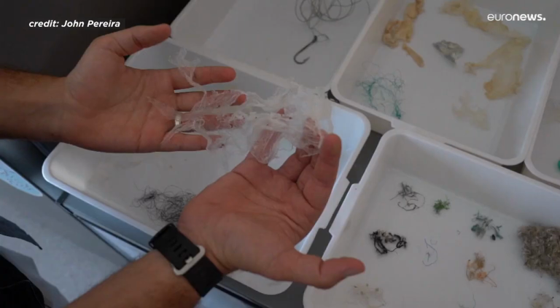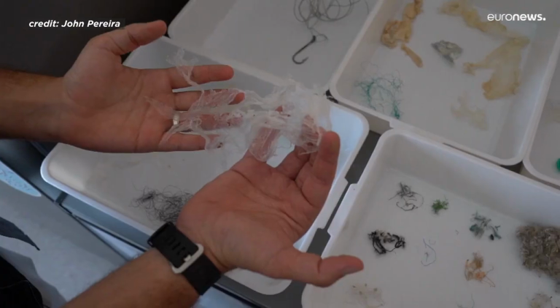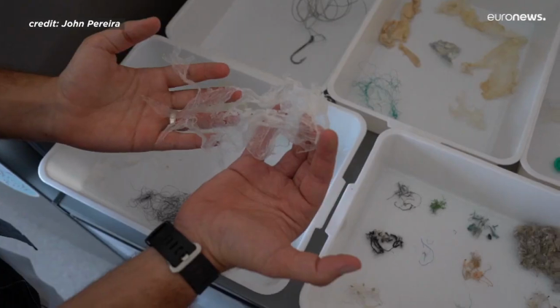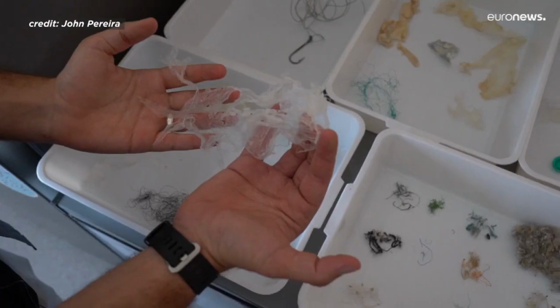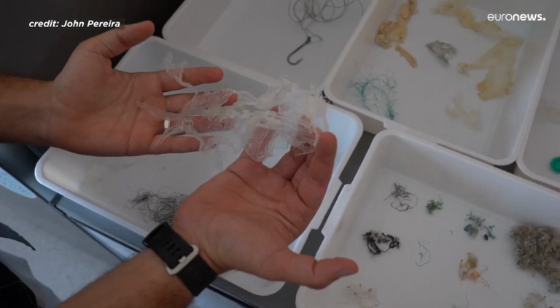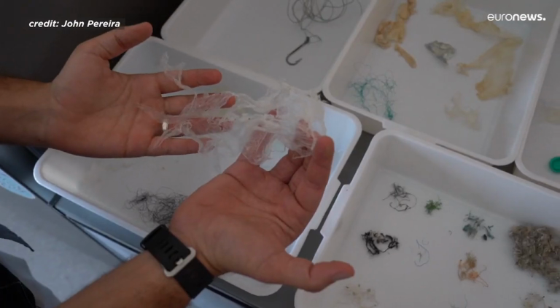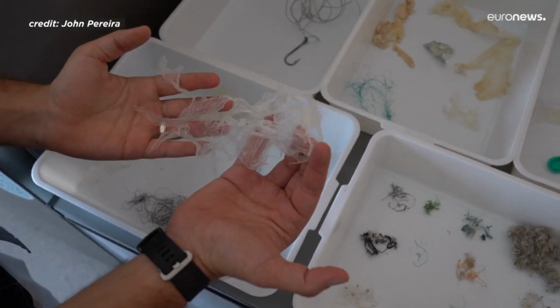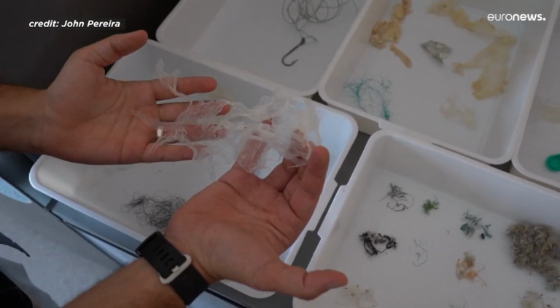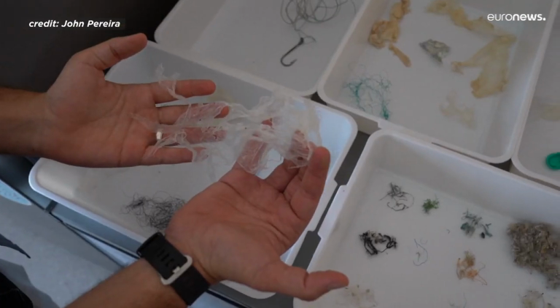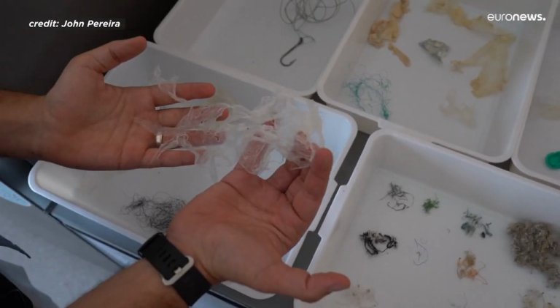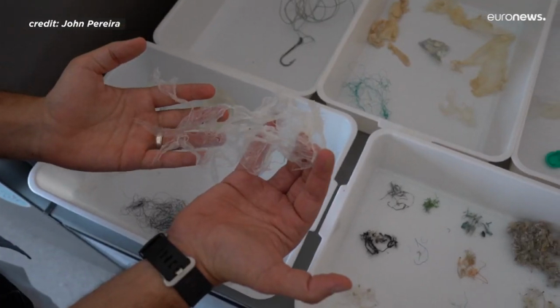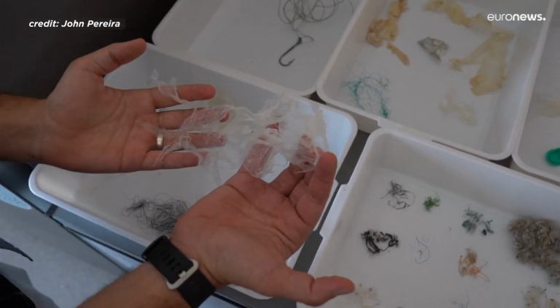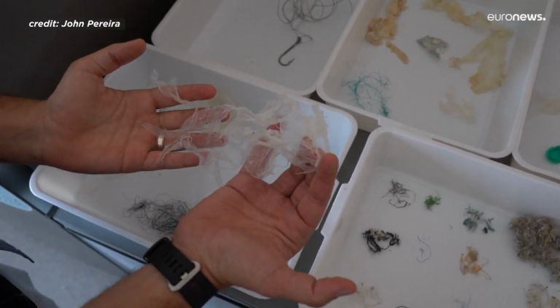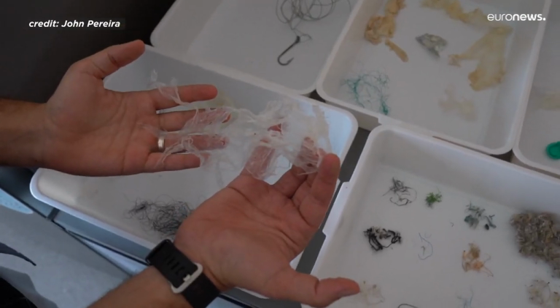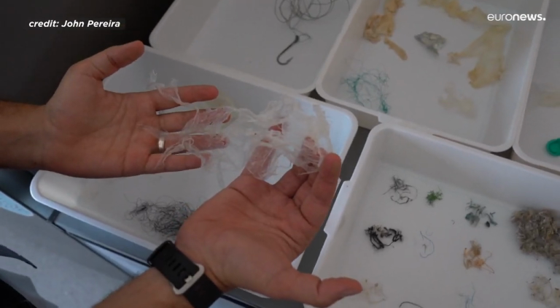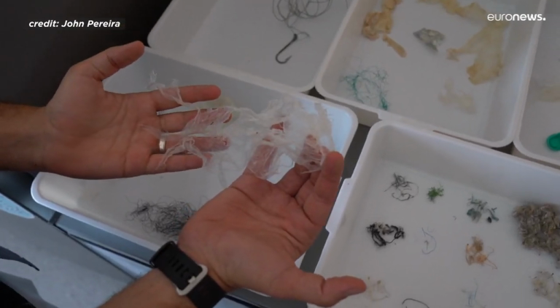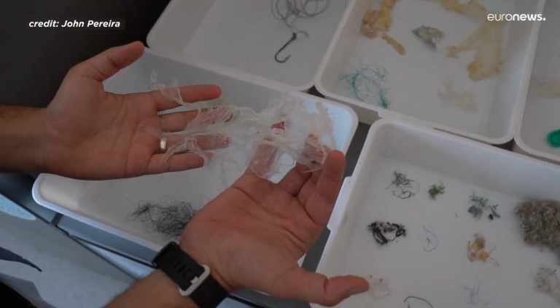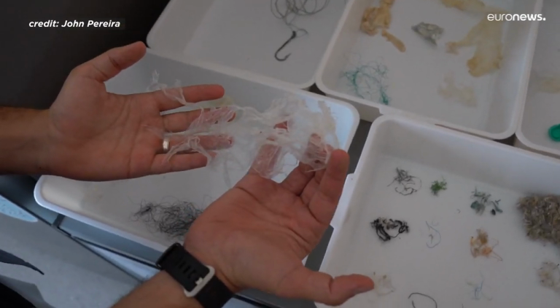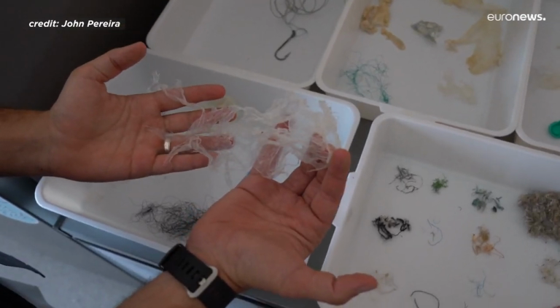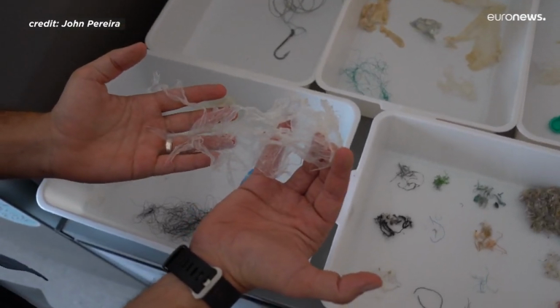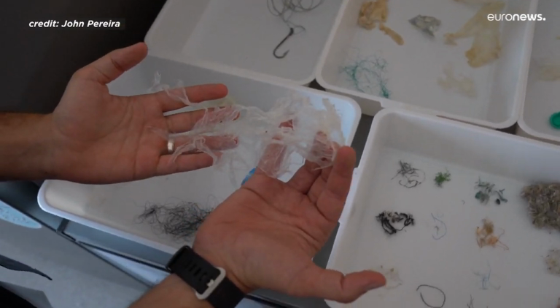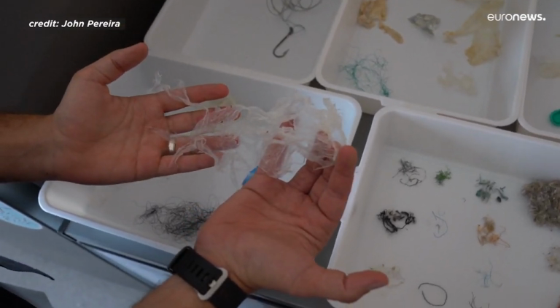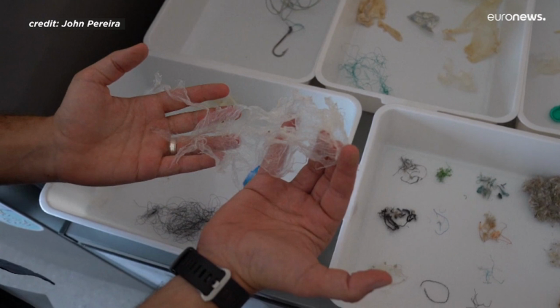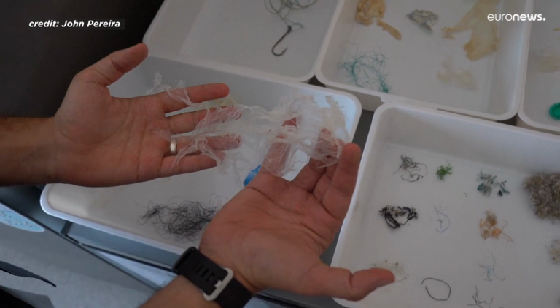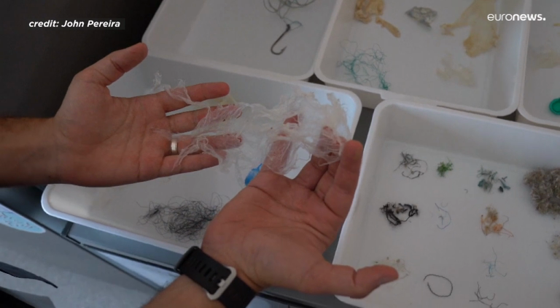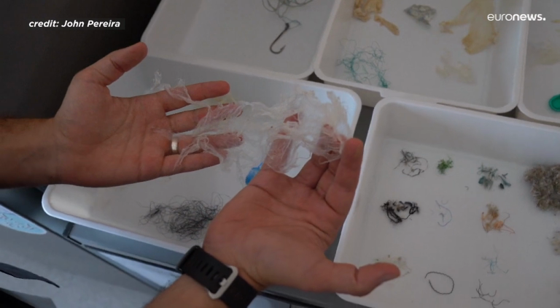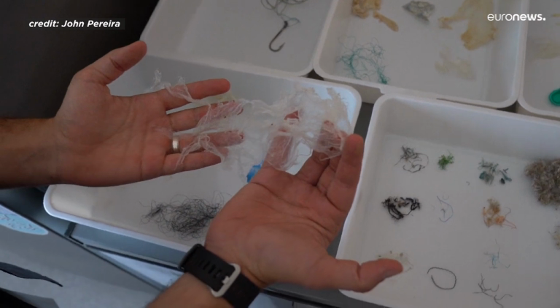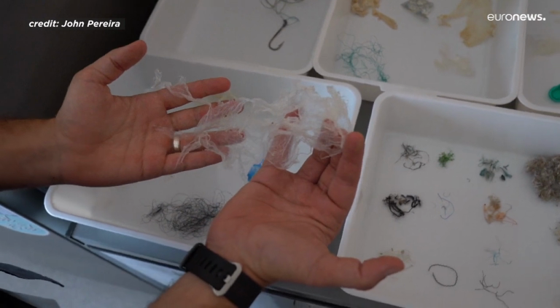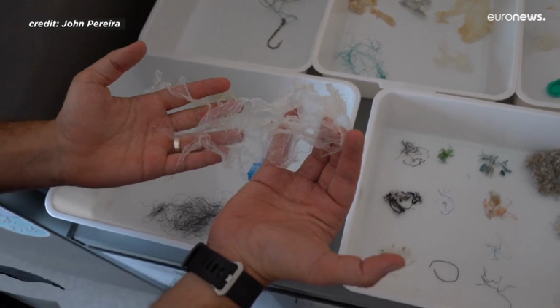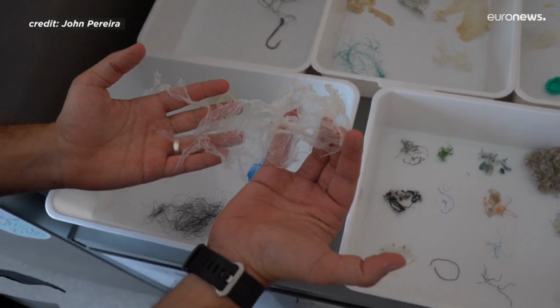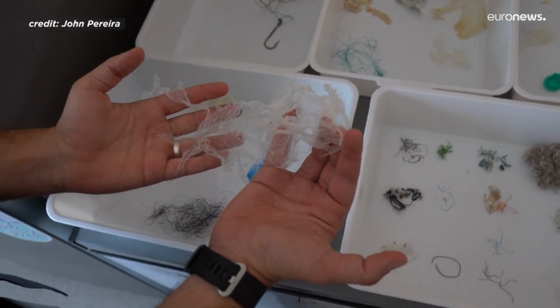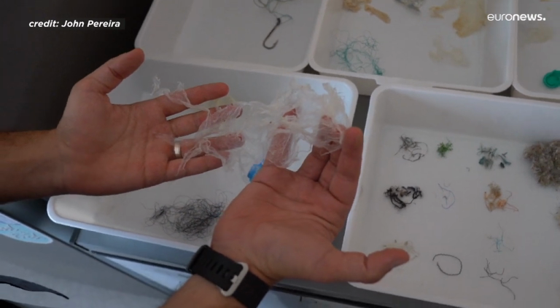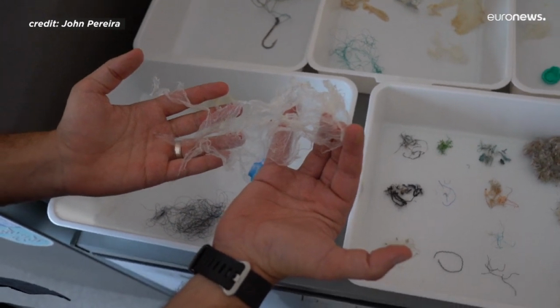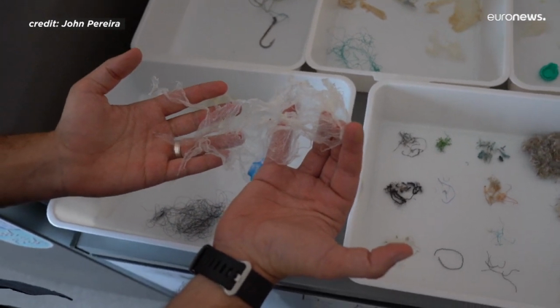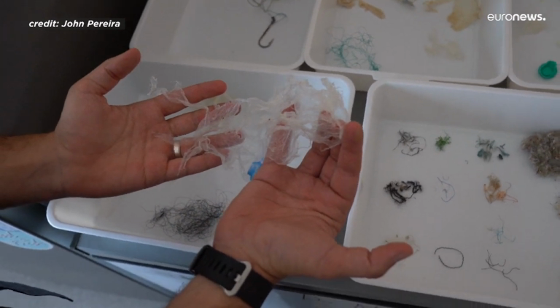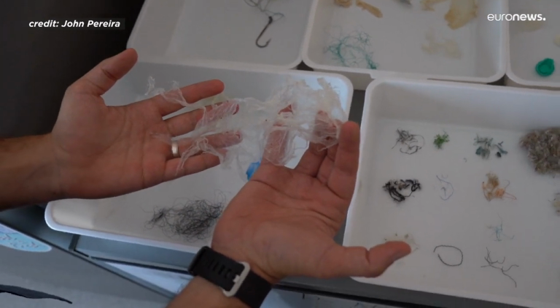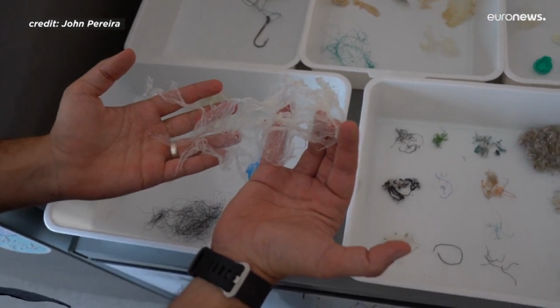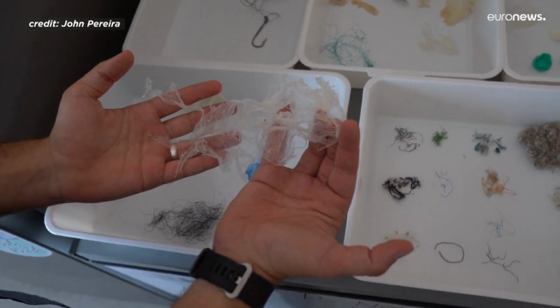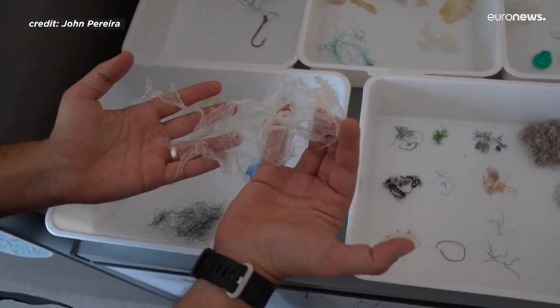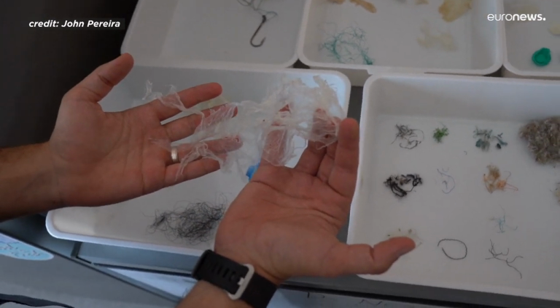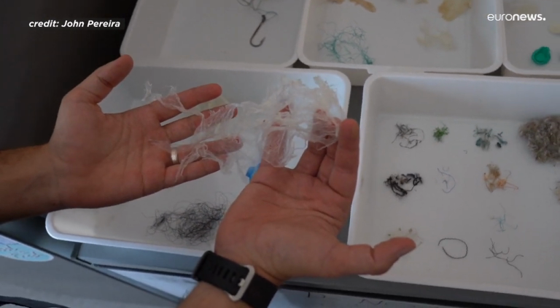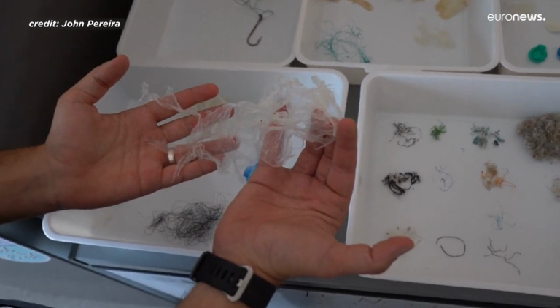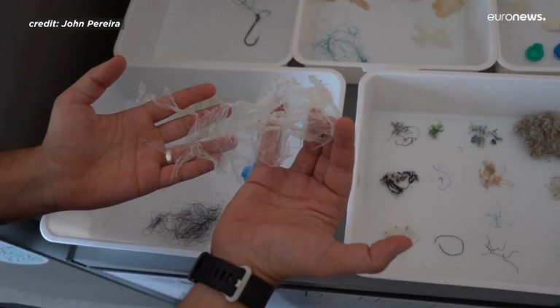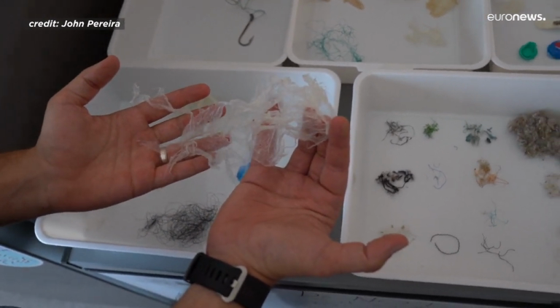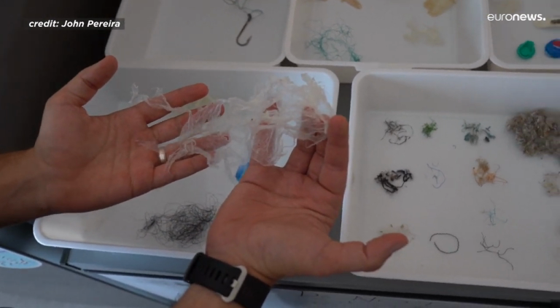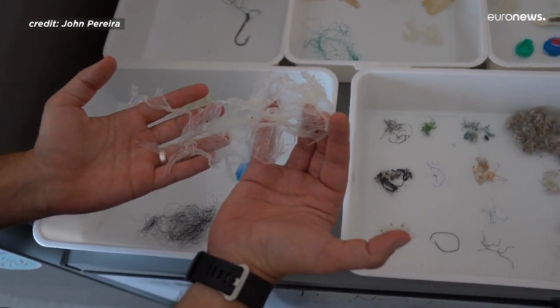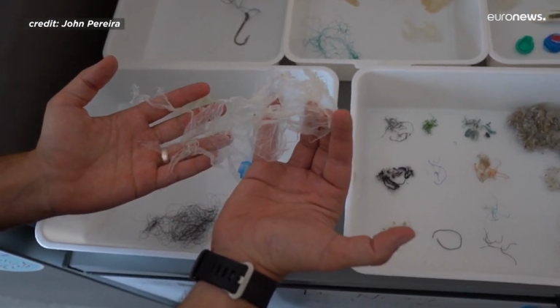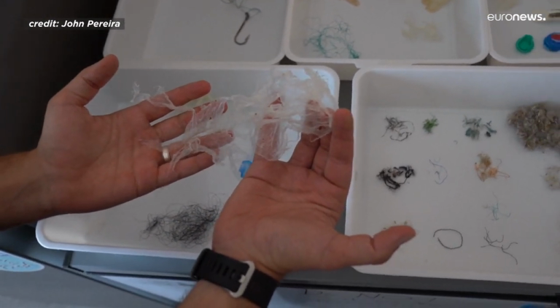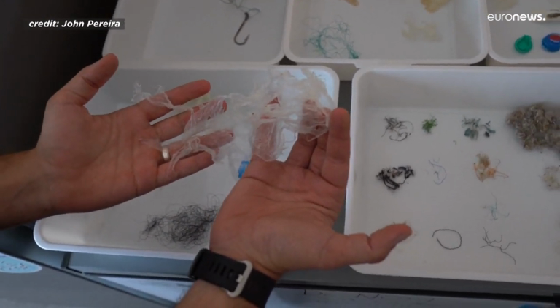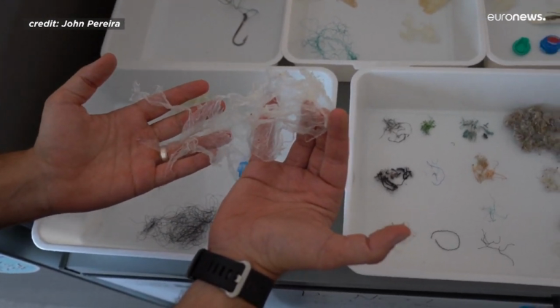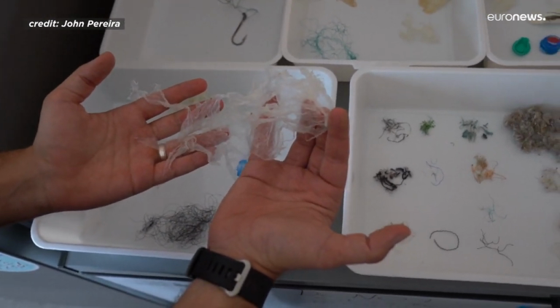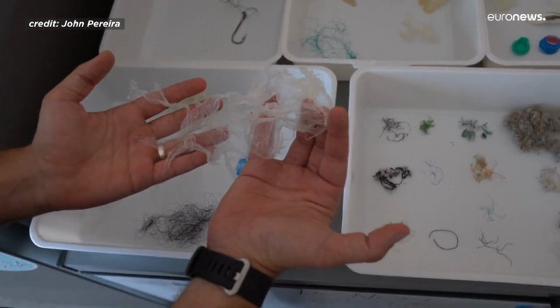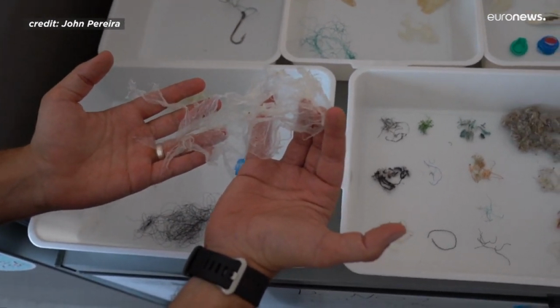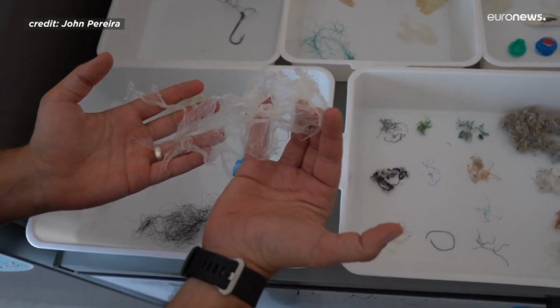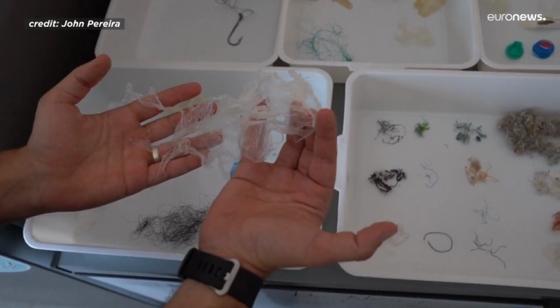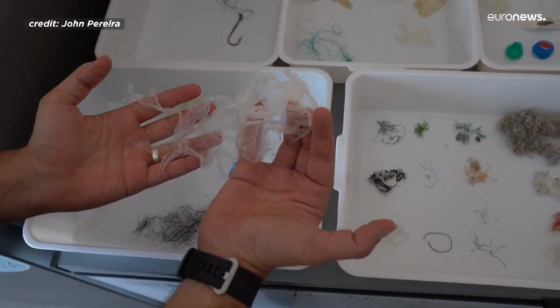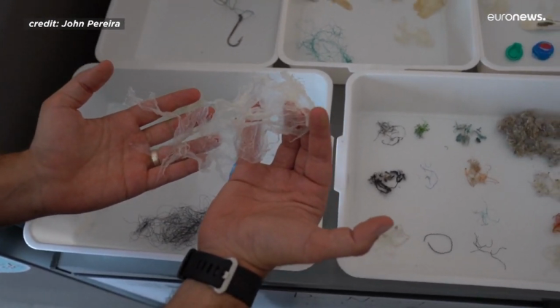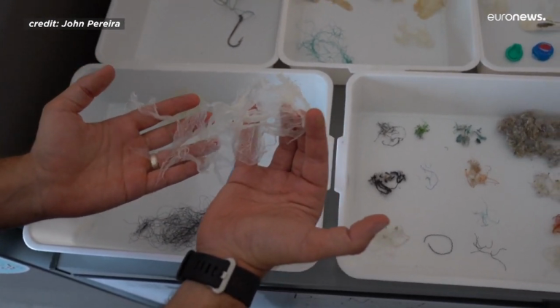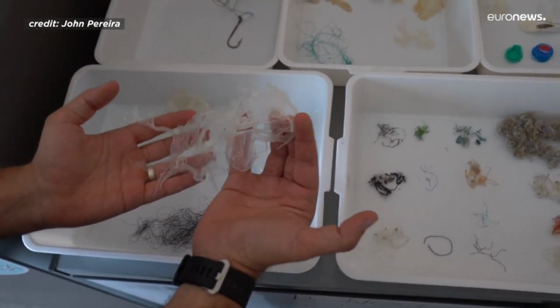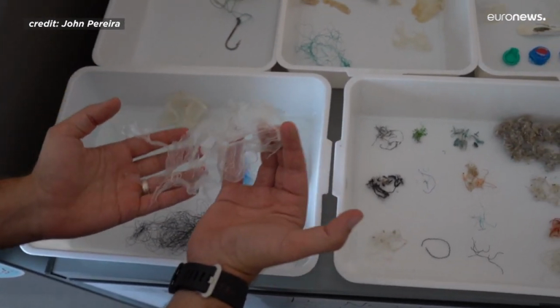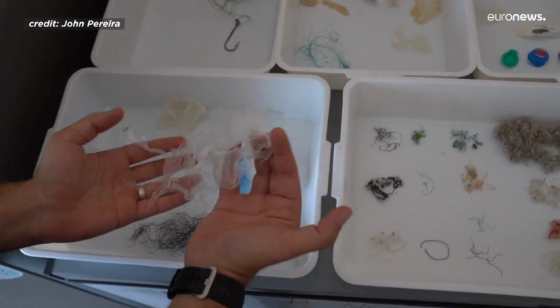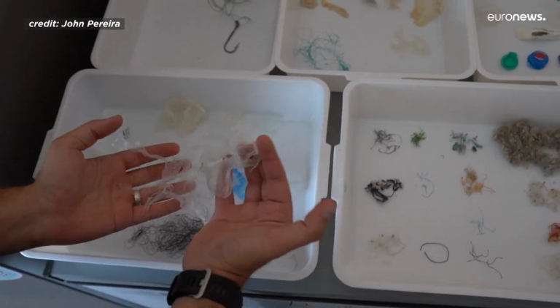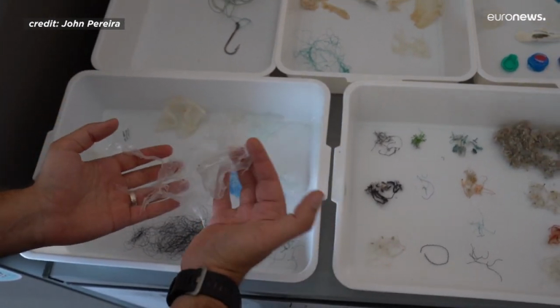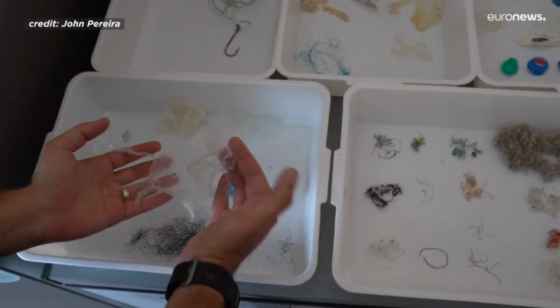They are similar to jellyfish, cuttlefish, squids, or other cephalopods.